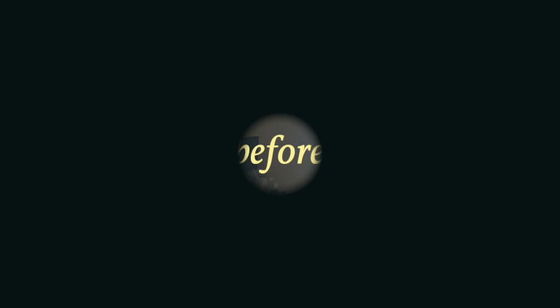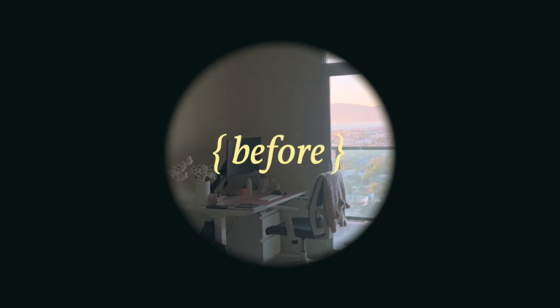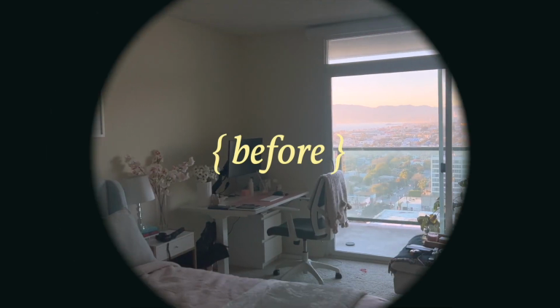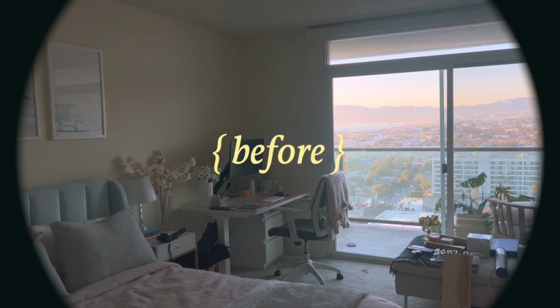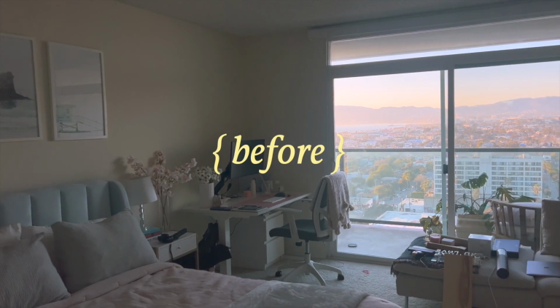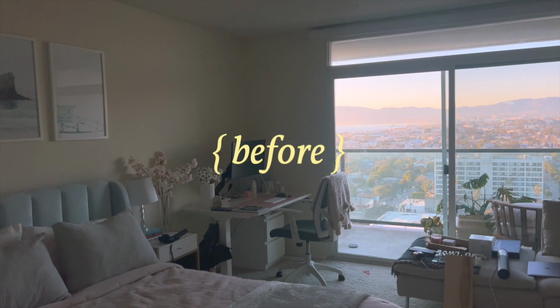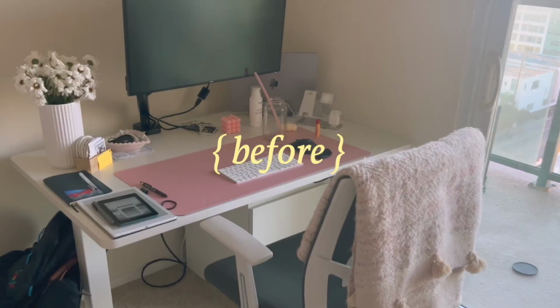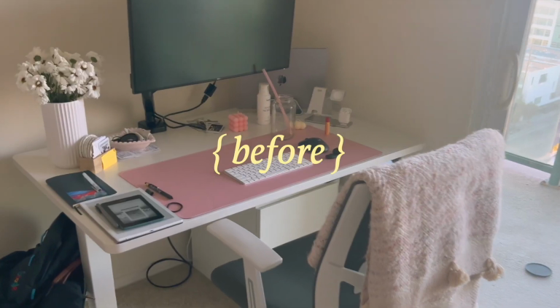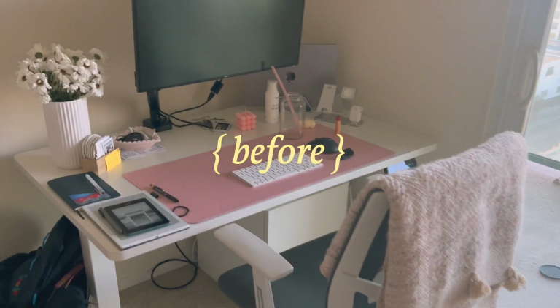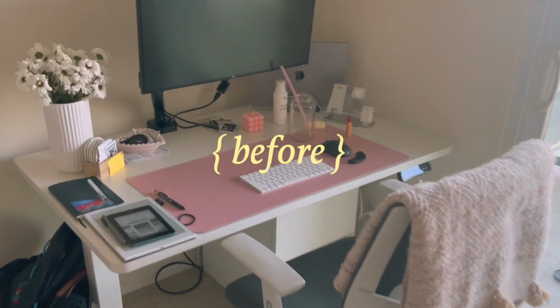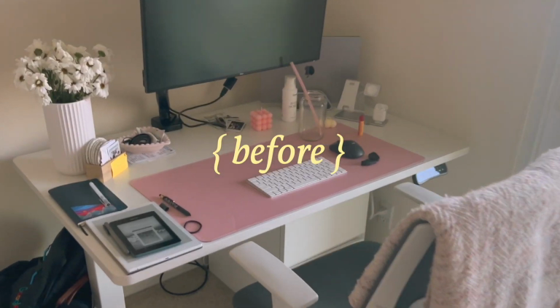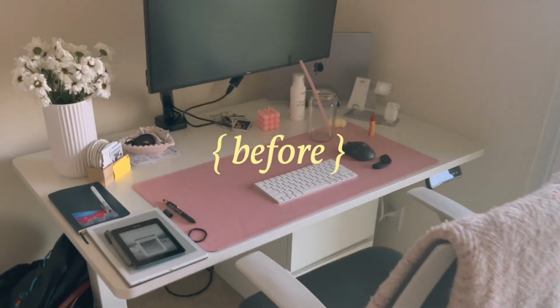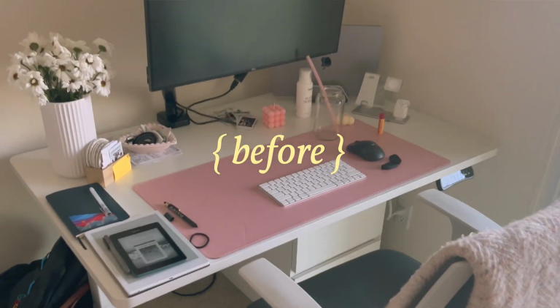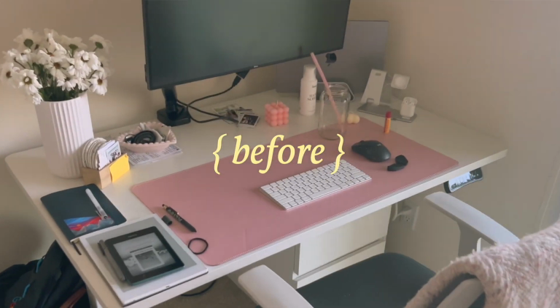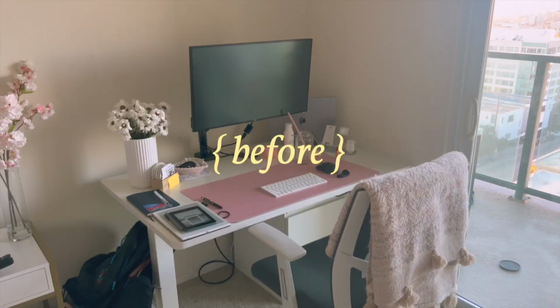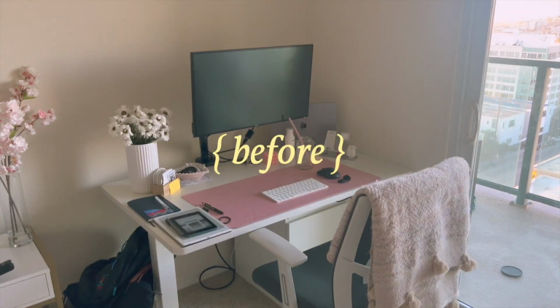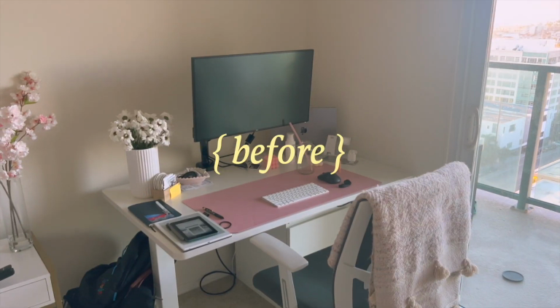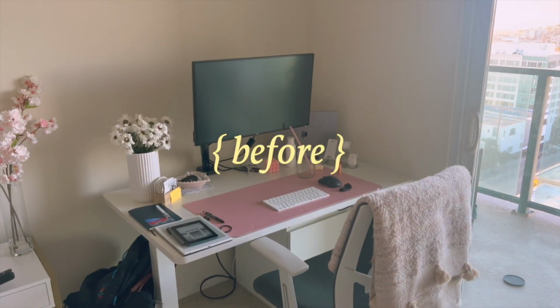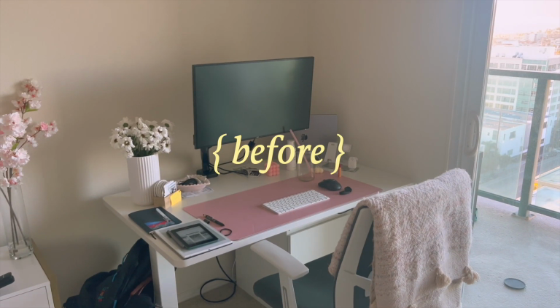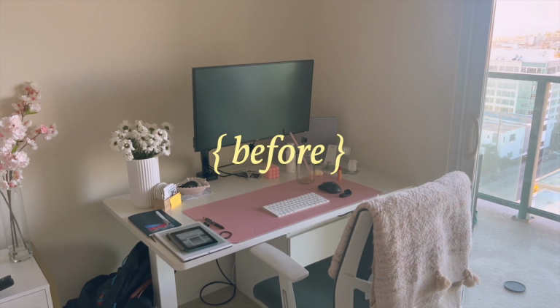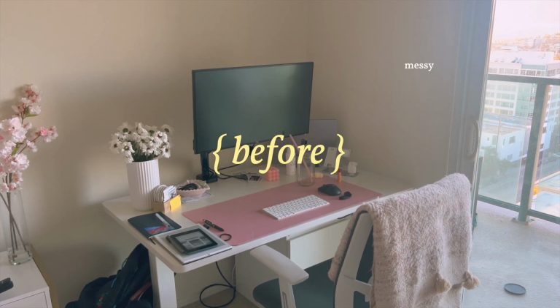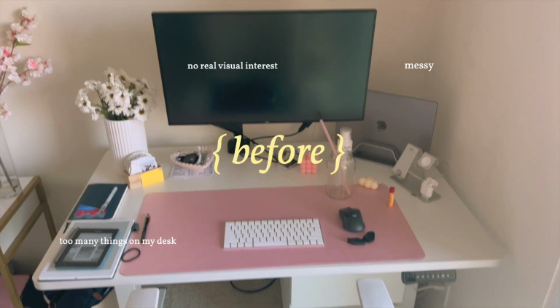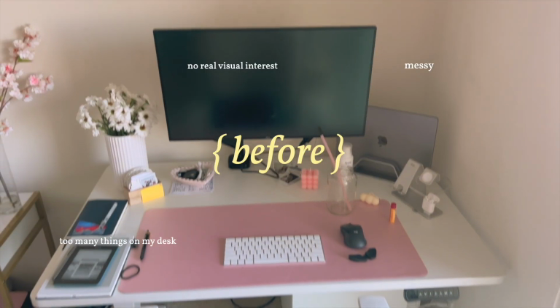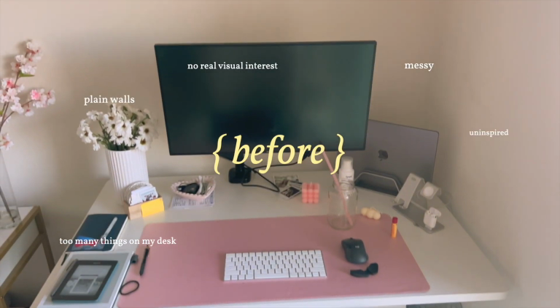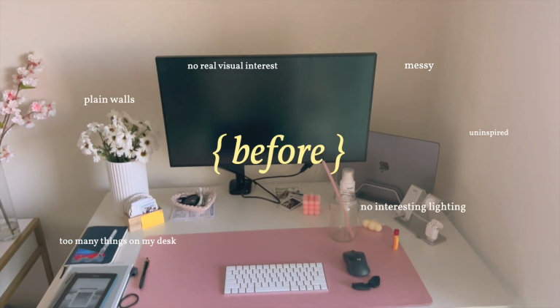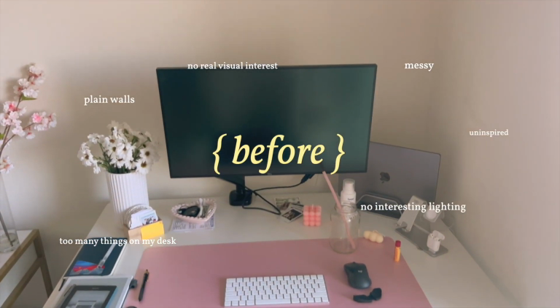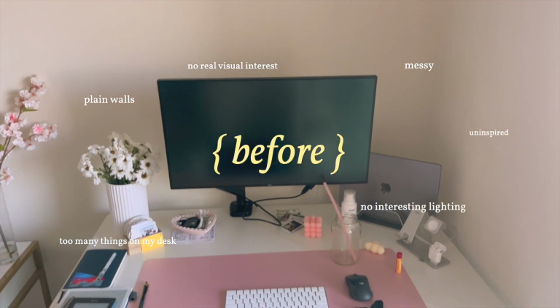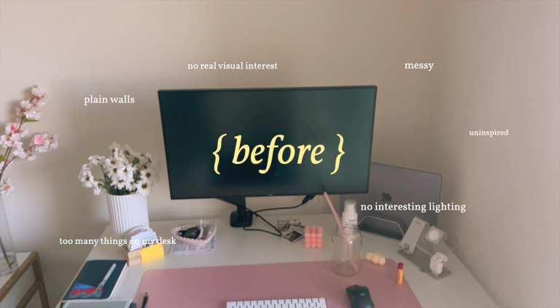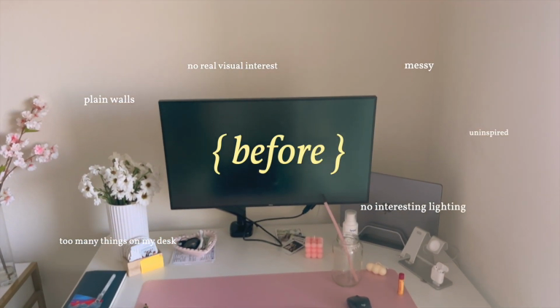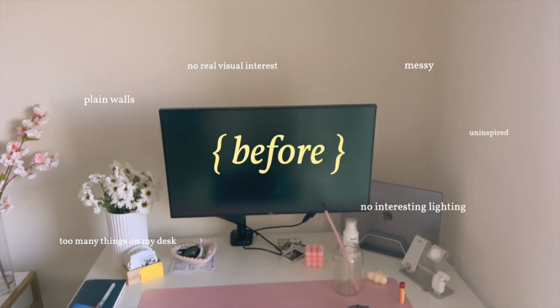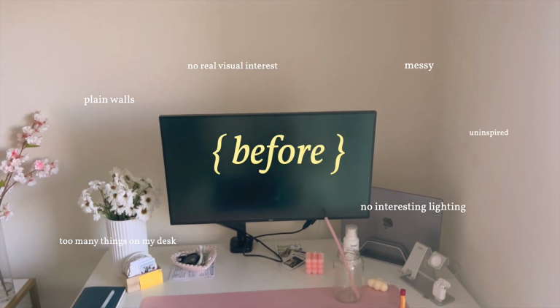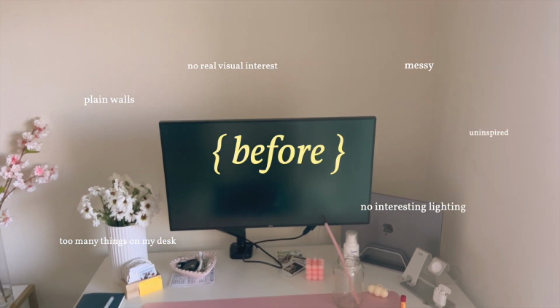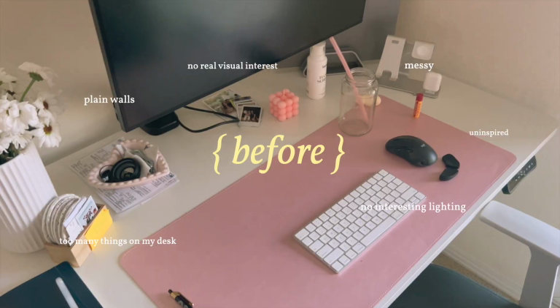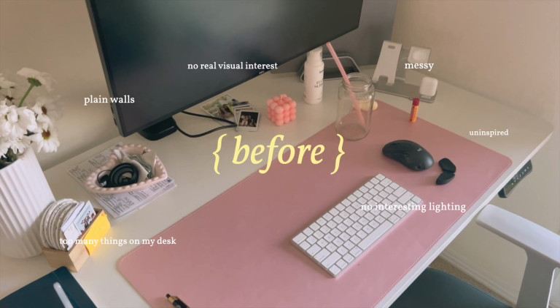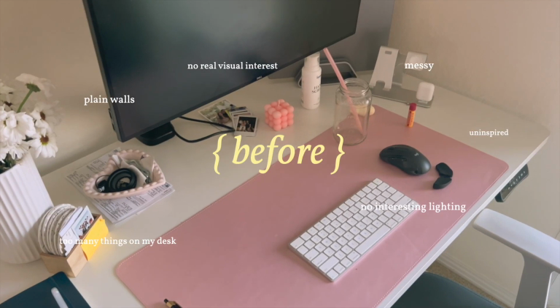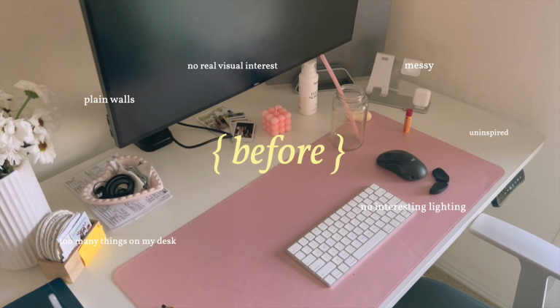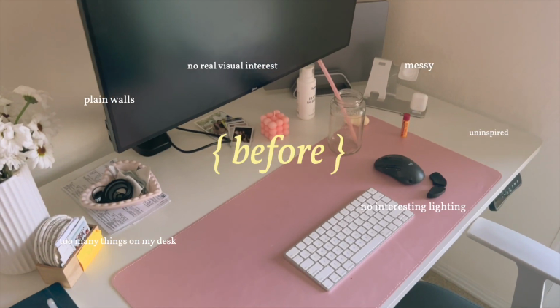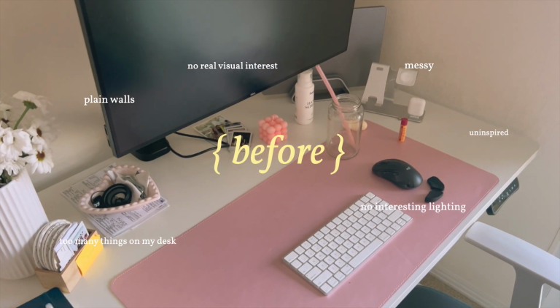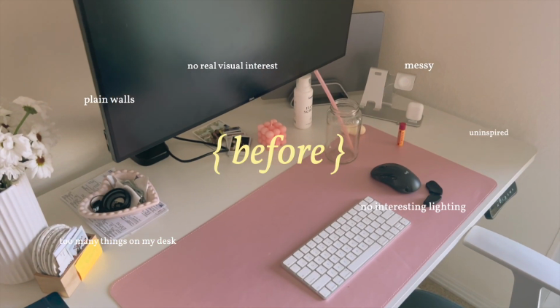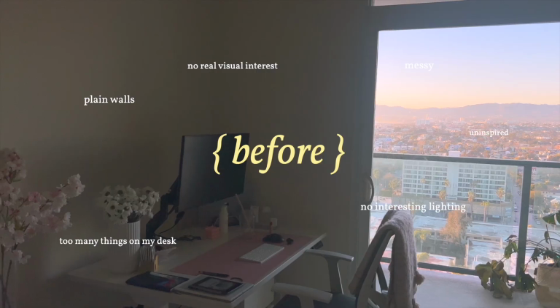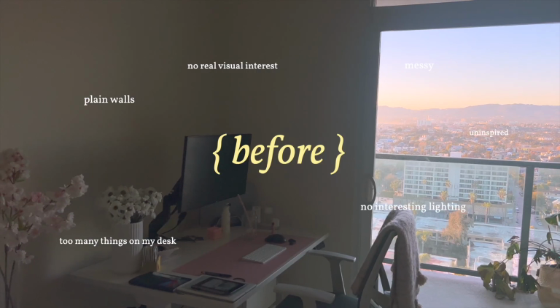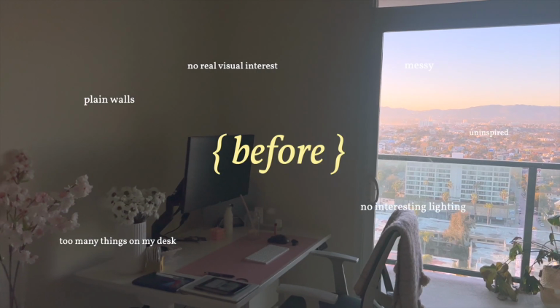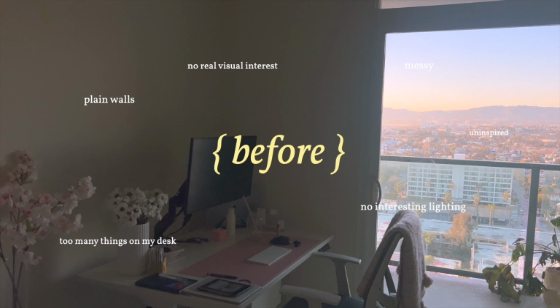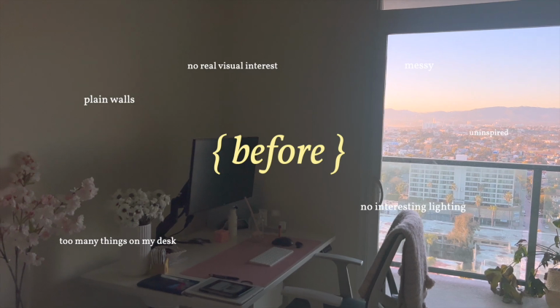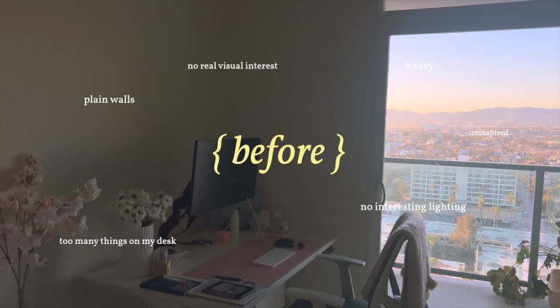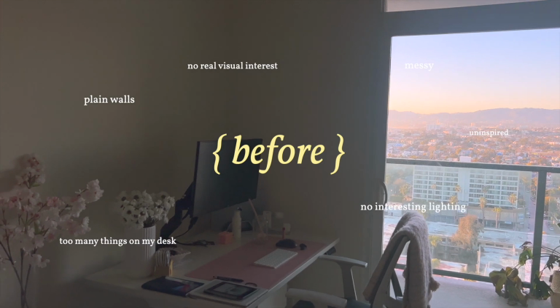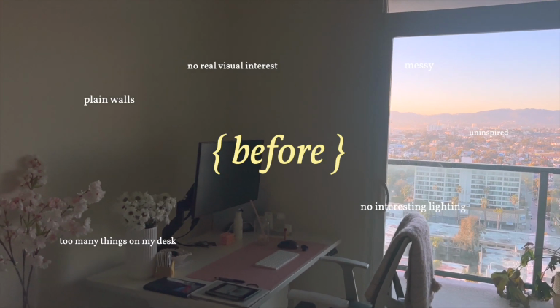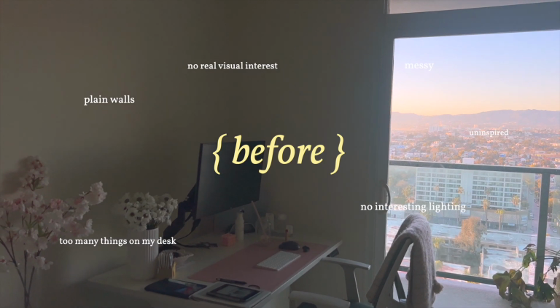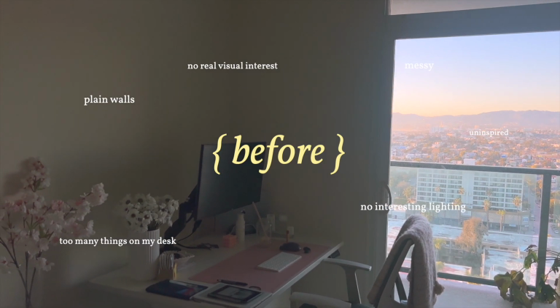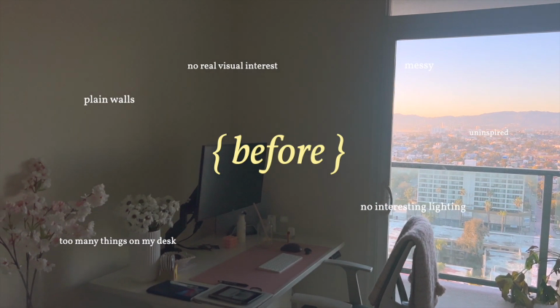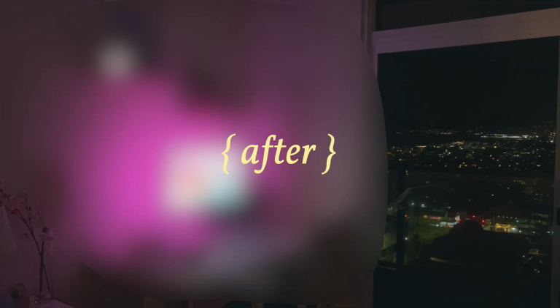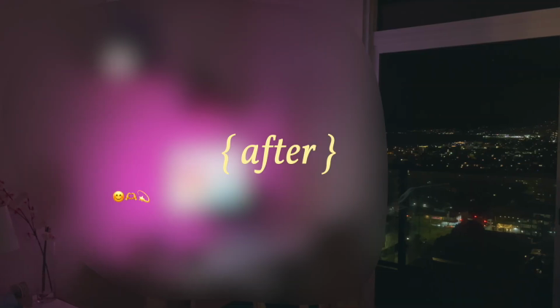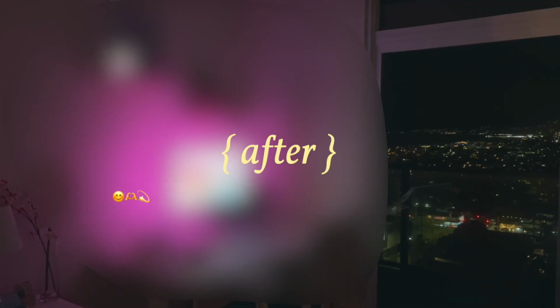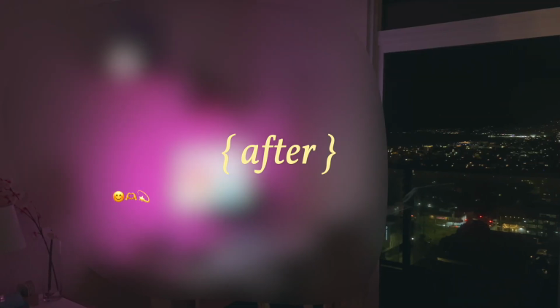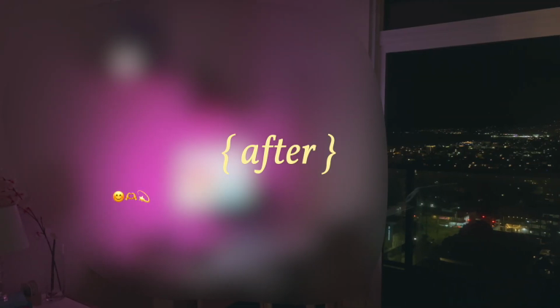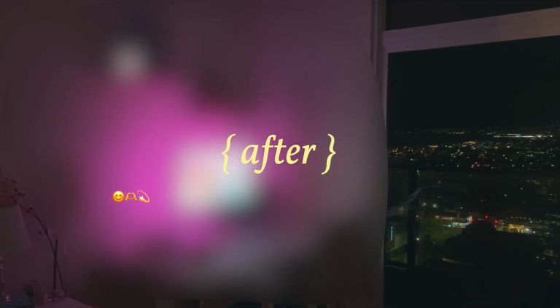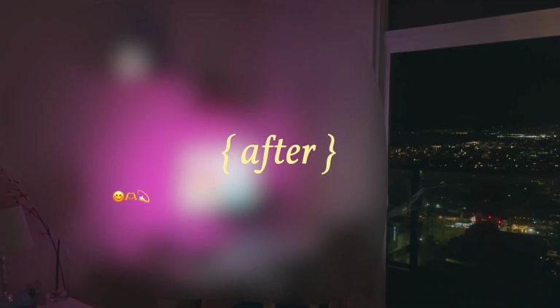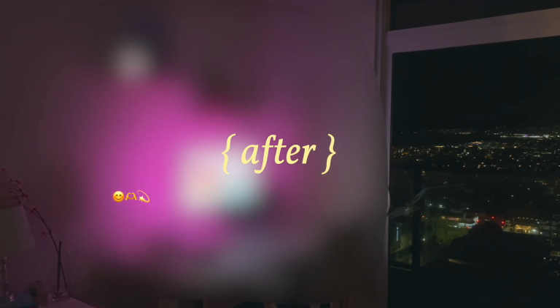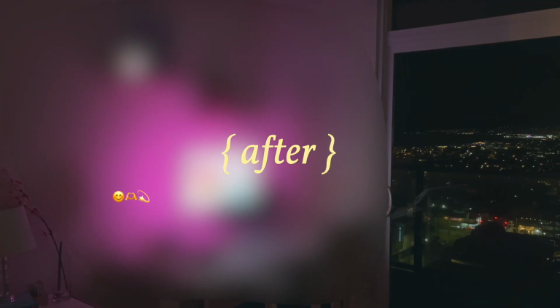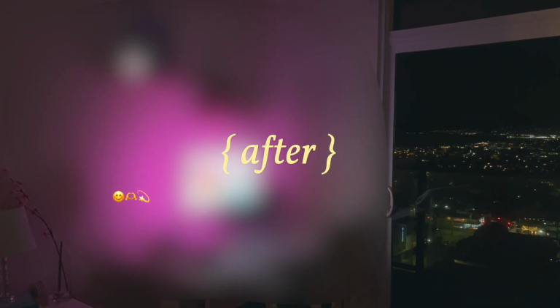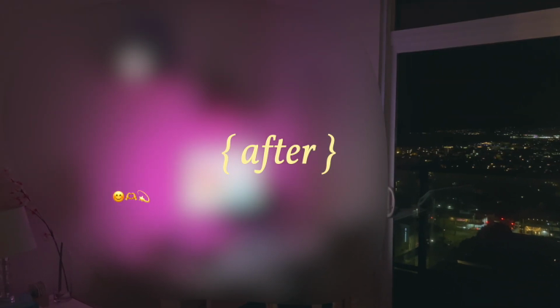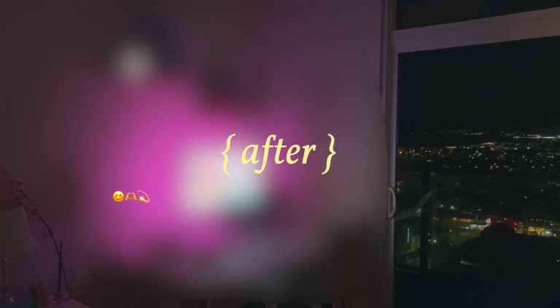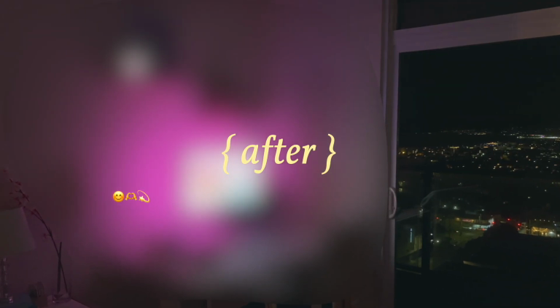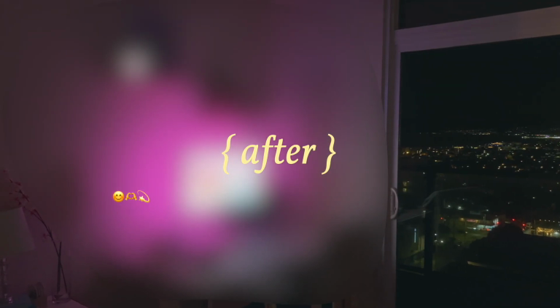Hello! Today we're spicing up my desk setup. Right now it's very basic, very boring. I'm excited to turn this into my dream aesthetic work setup.